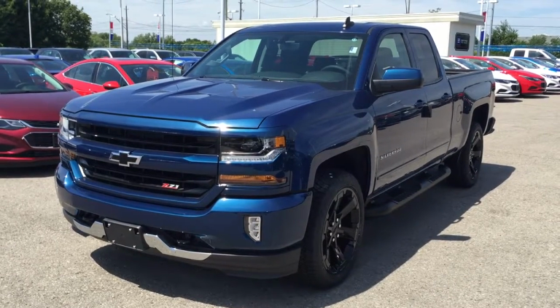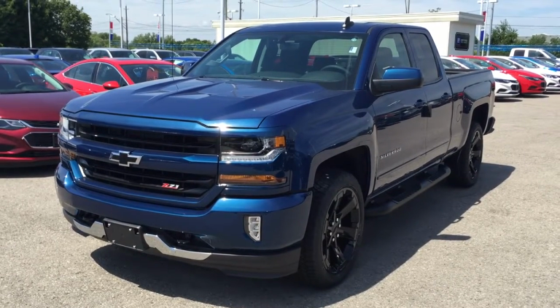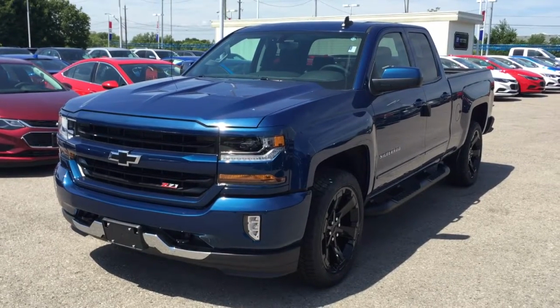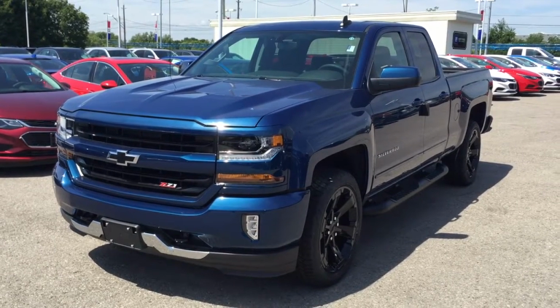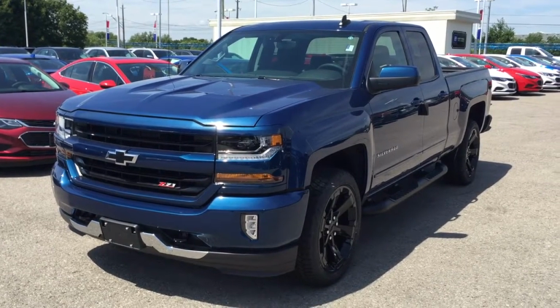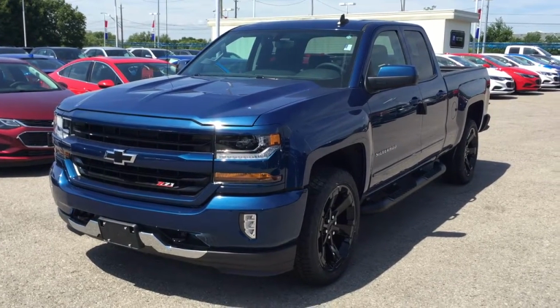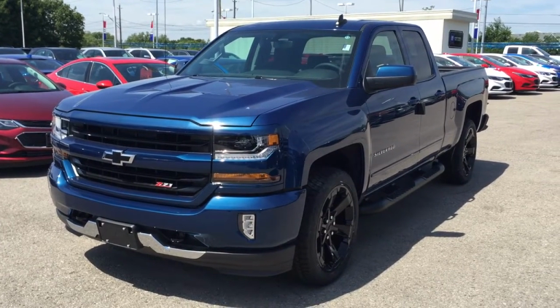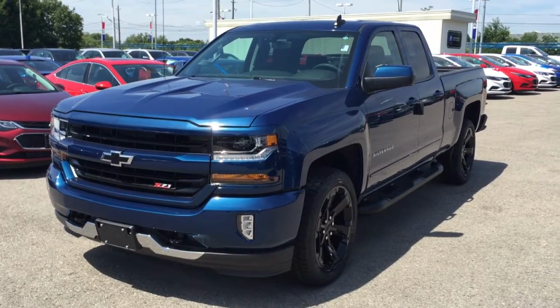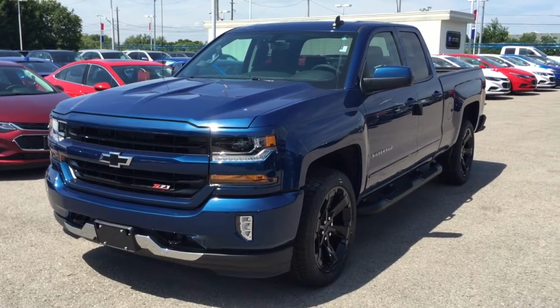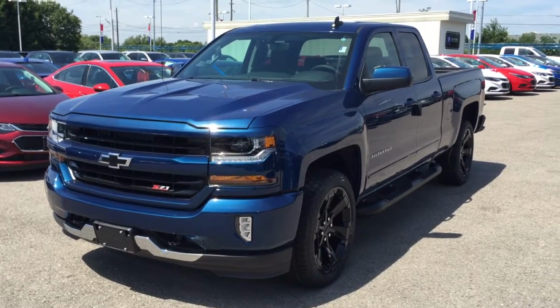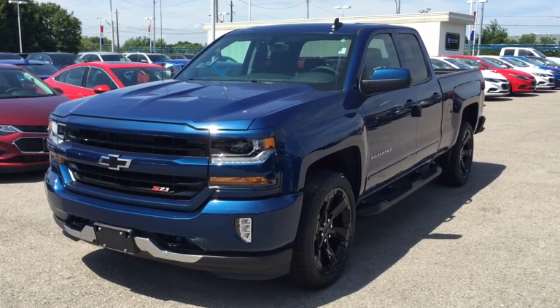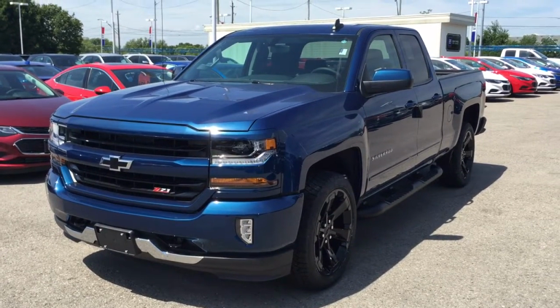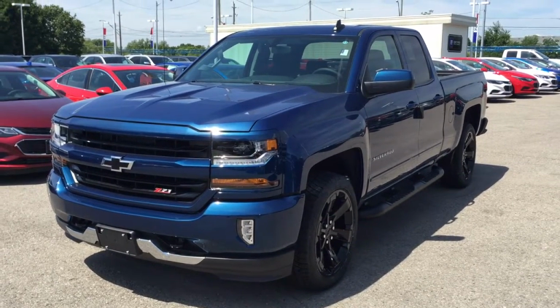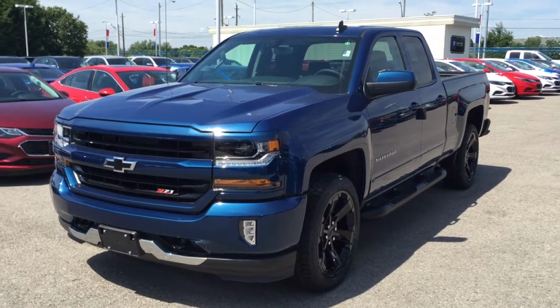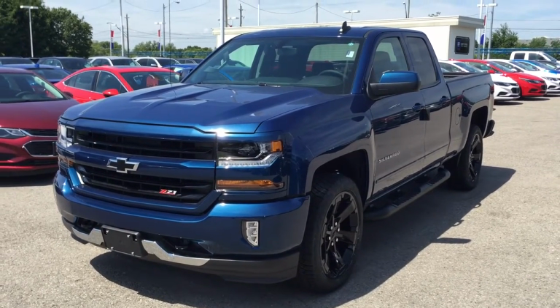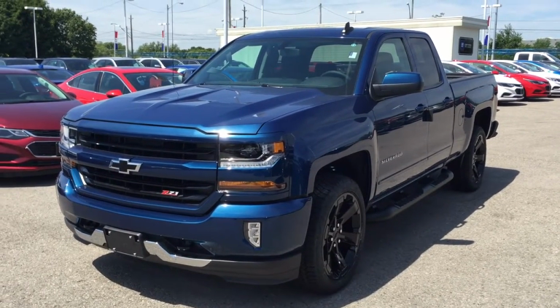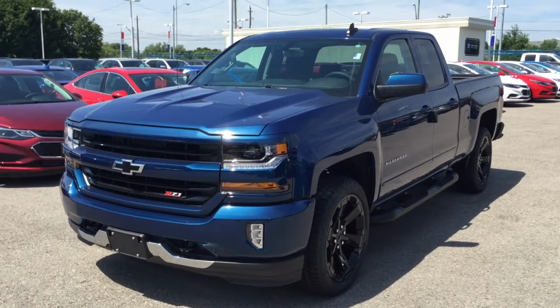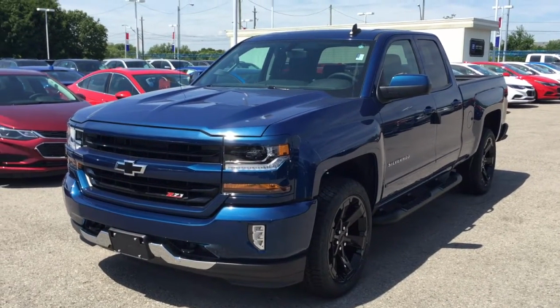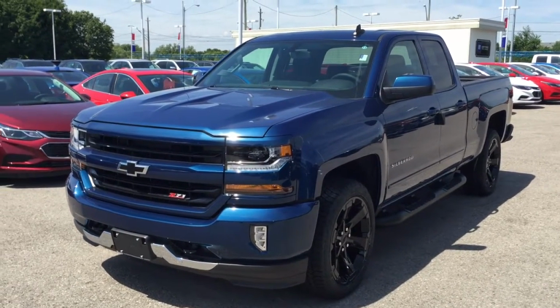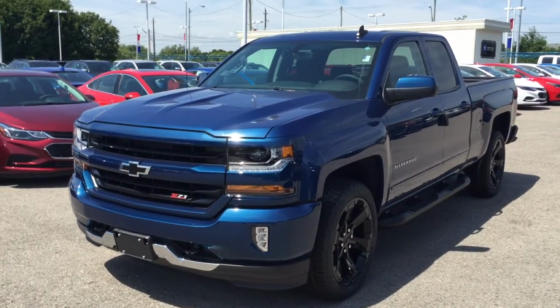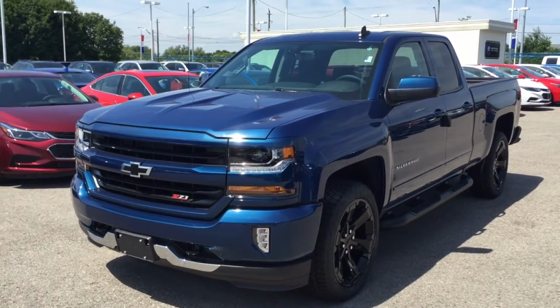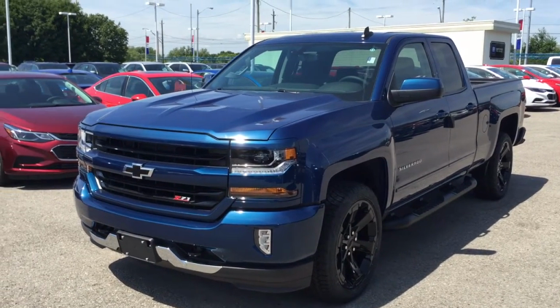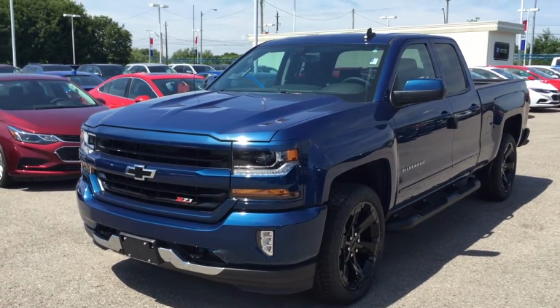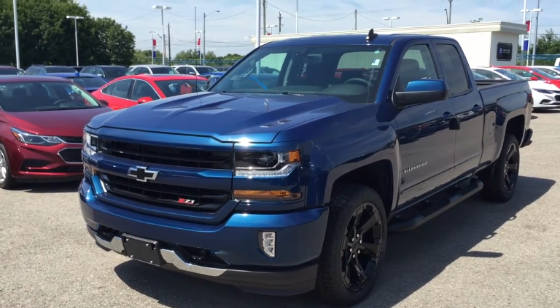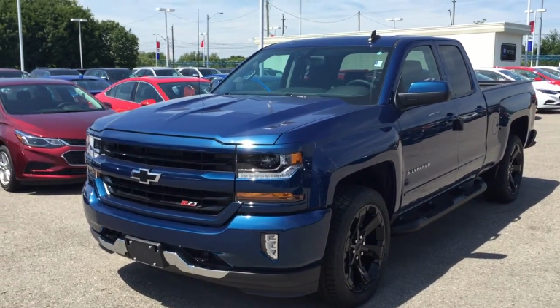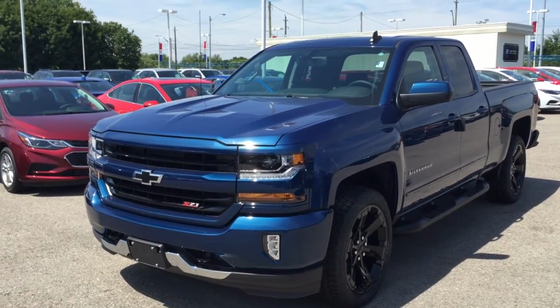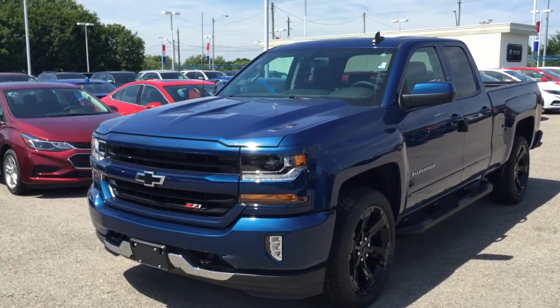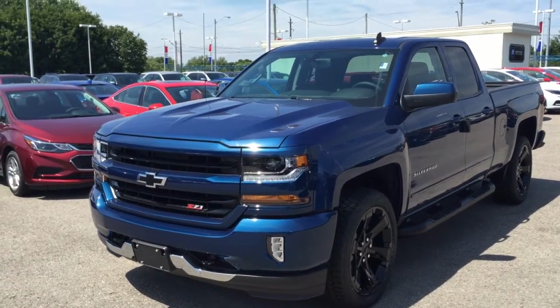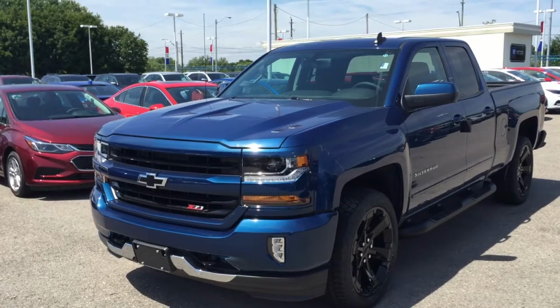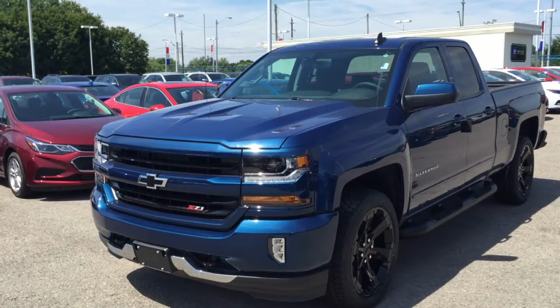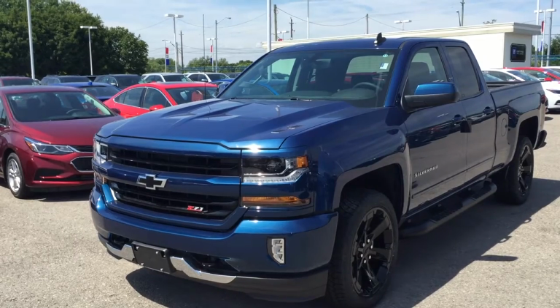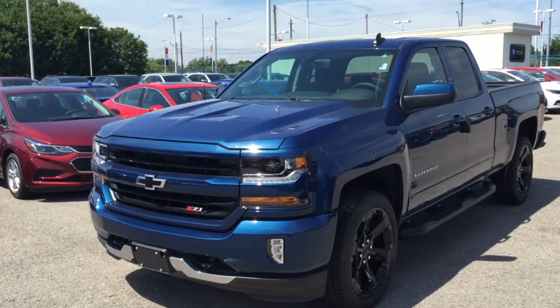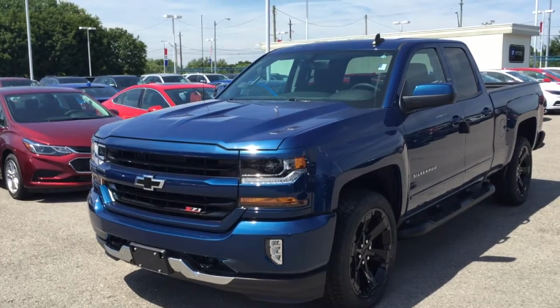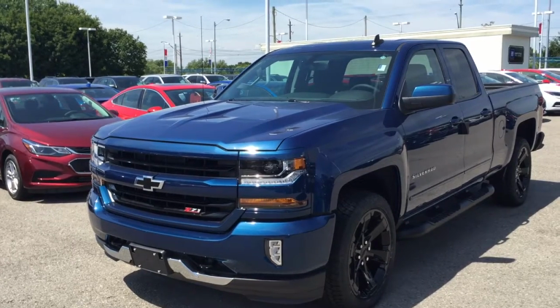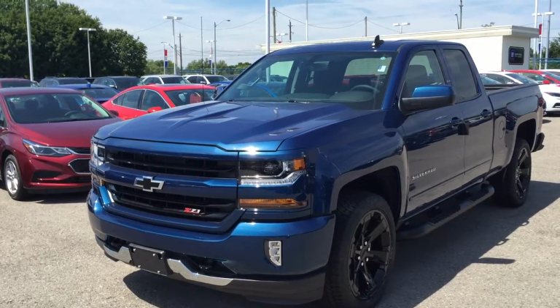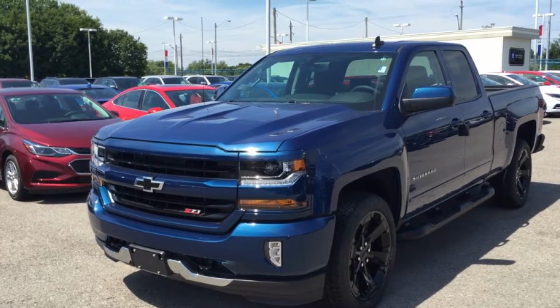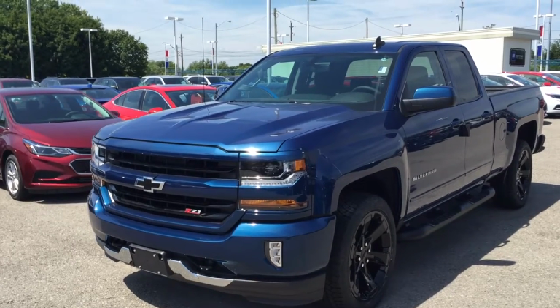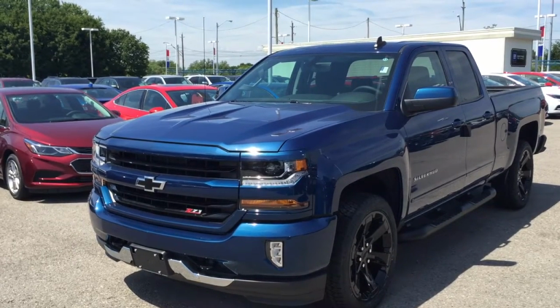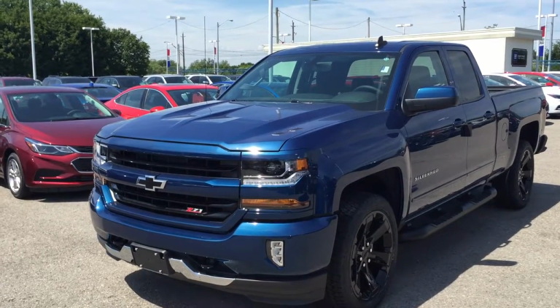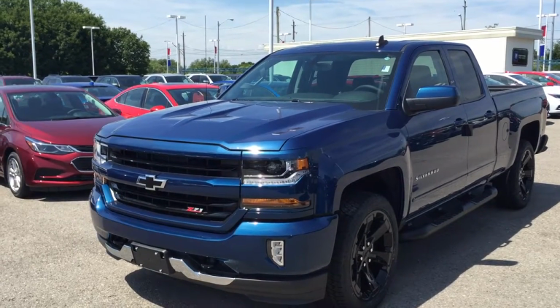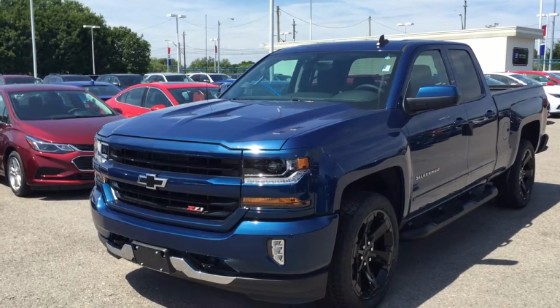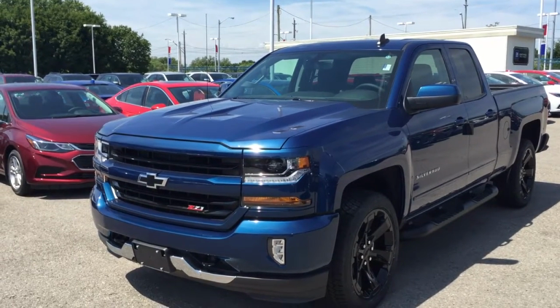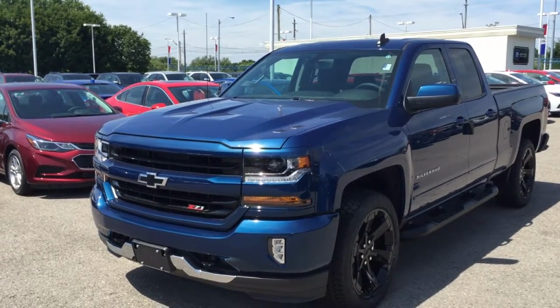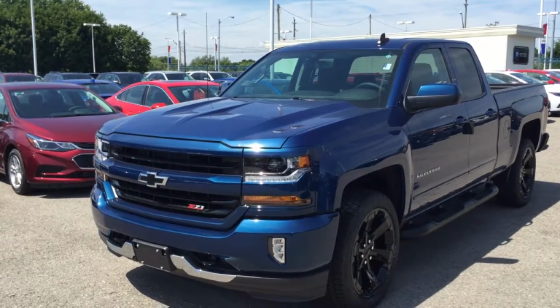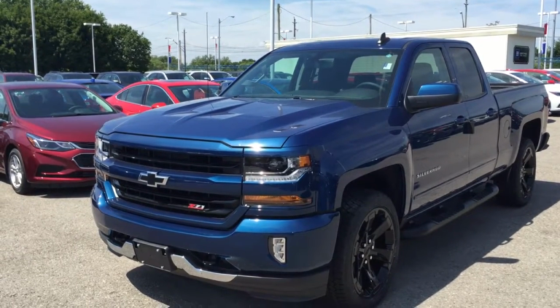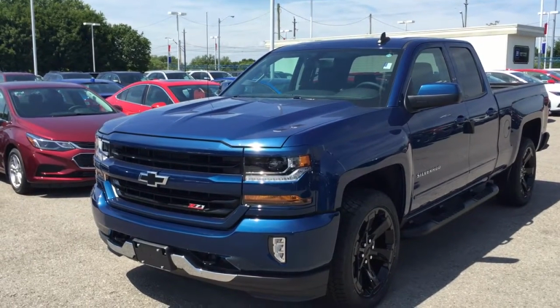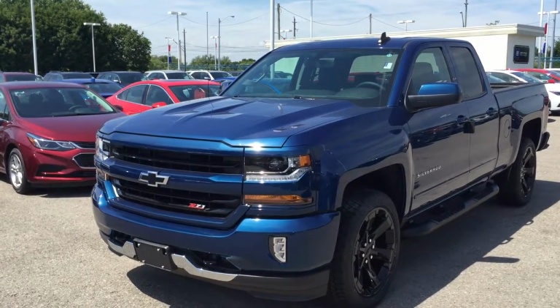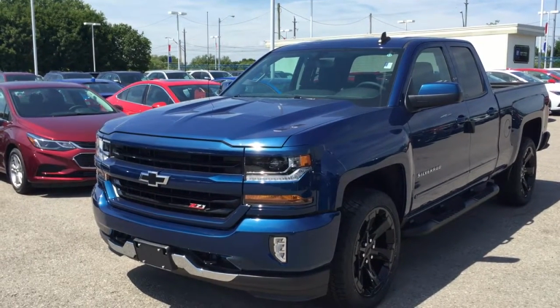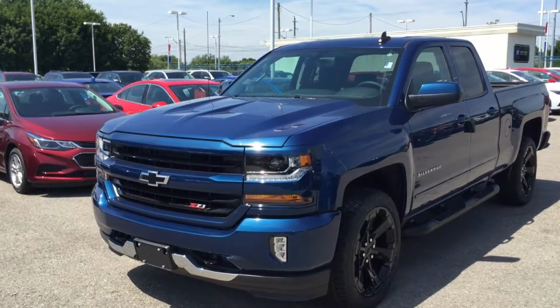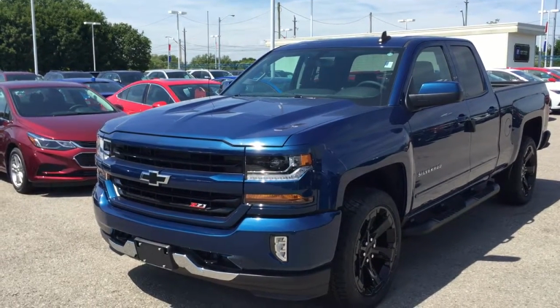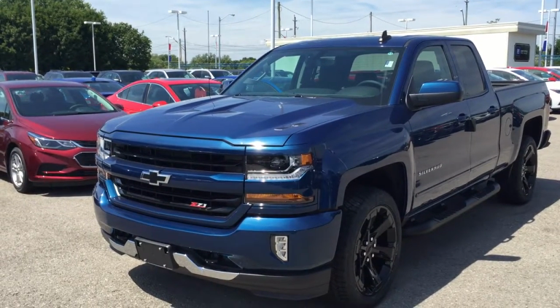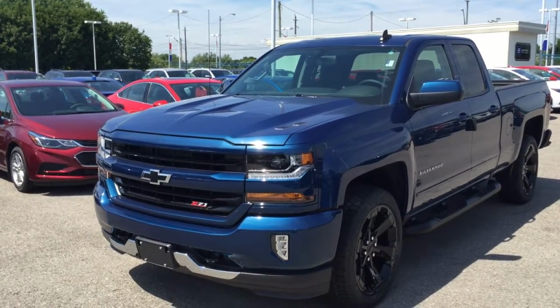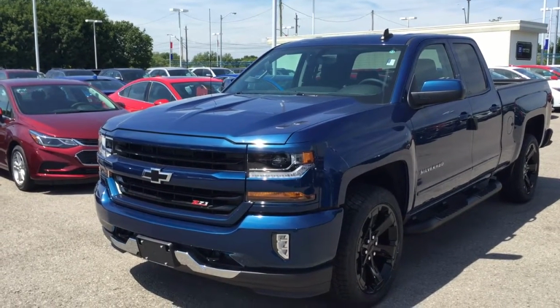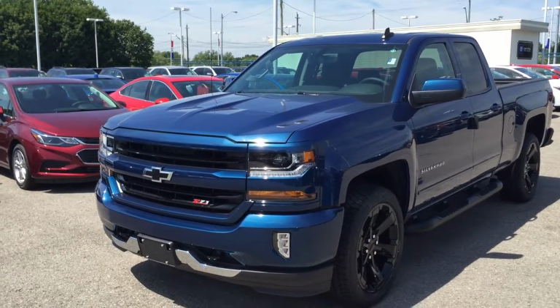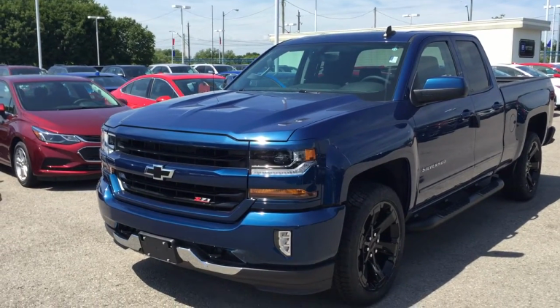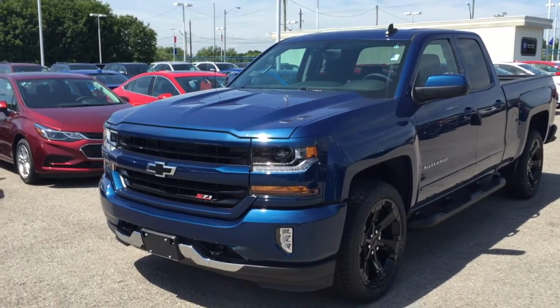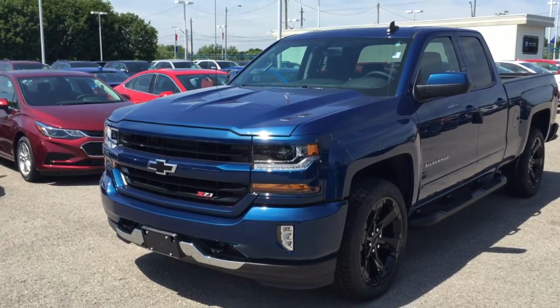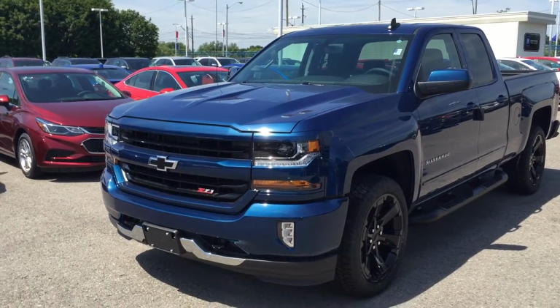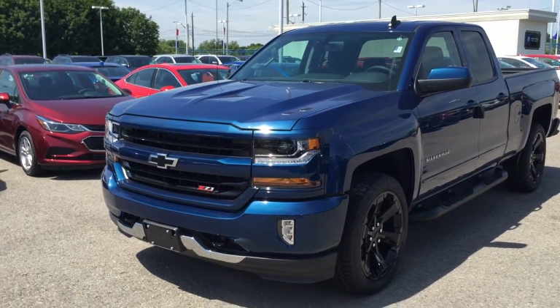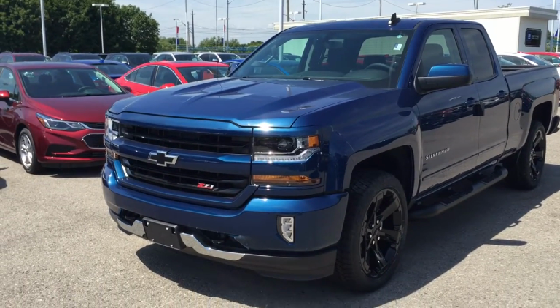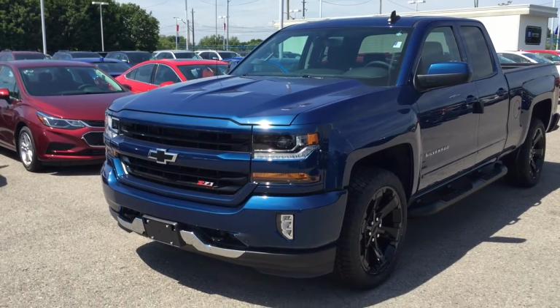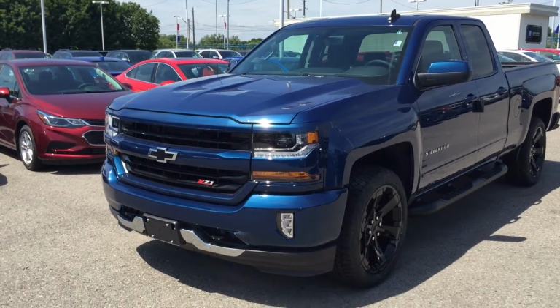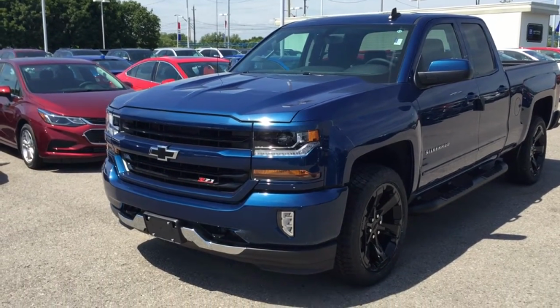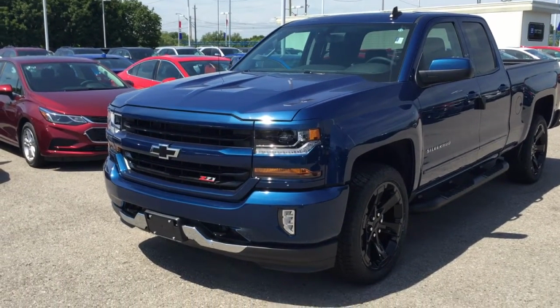Deep Ocean Blue Metallic is the color. Under the hood, the Ecotec 3 5.3 liter direct injection V8 engine with six-speed automatic transmission.